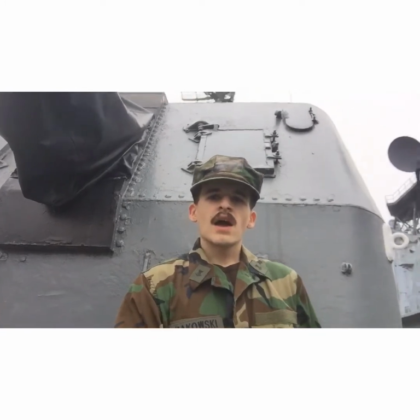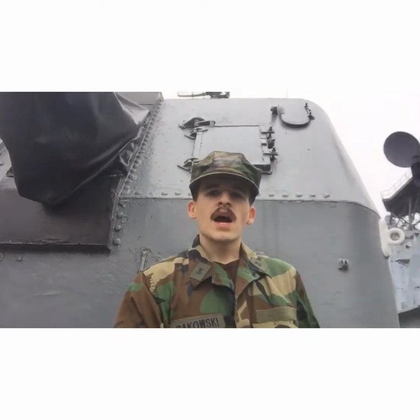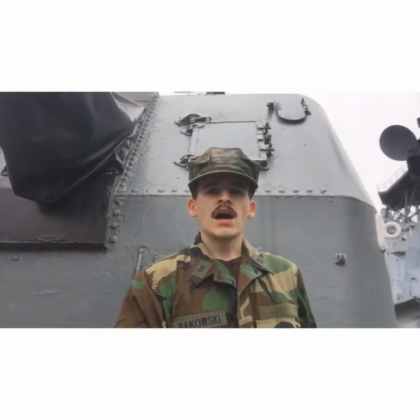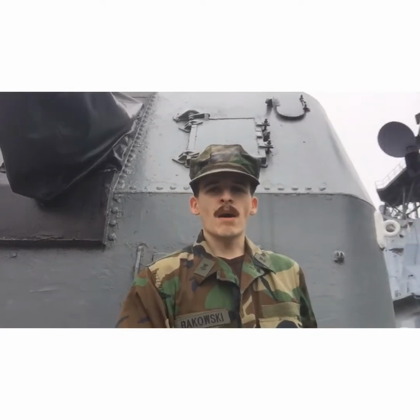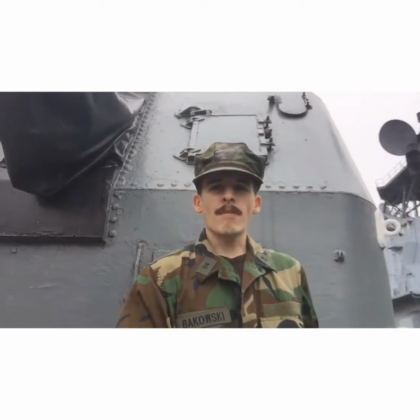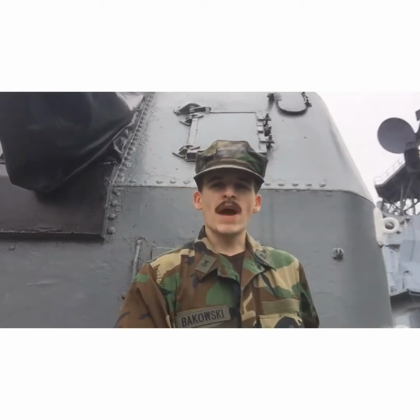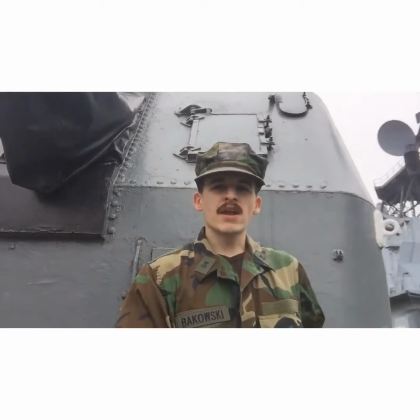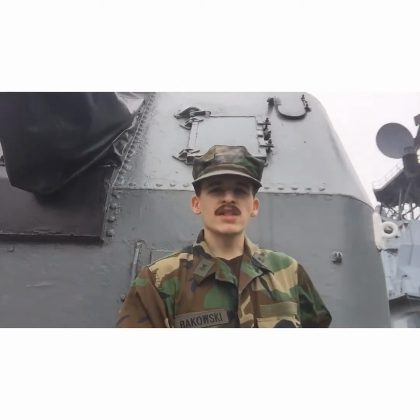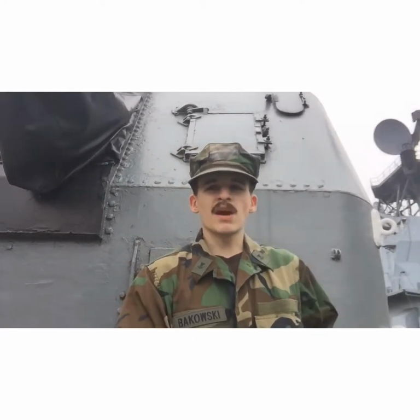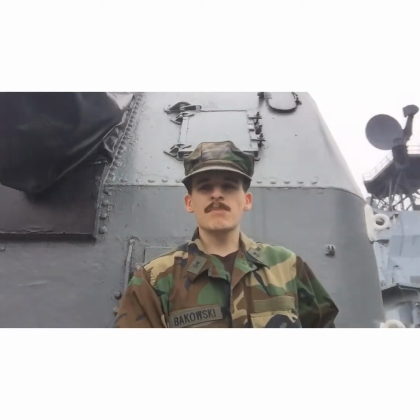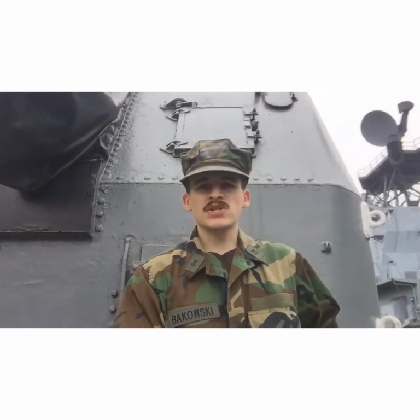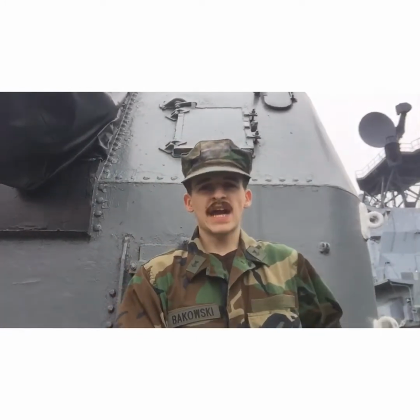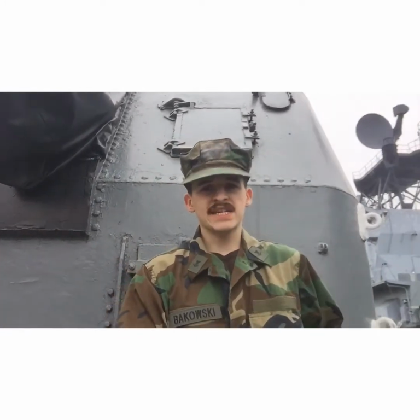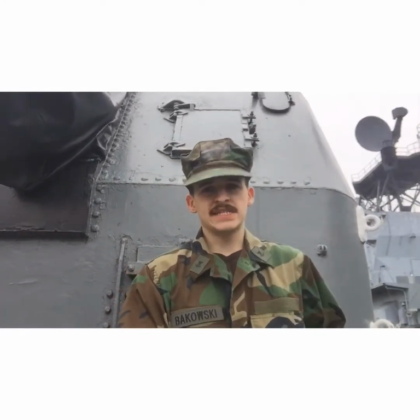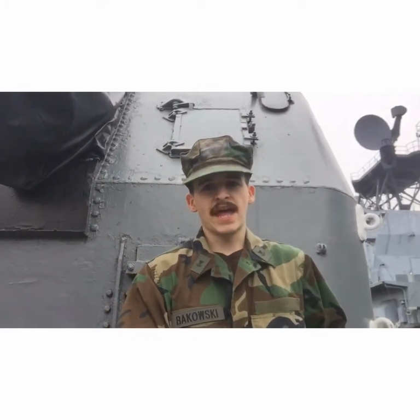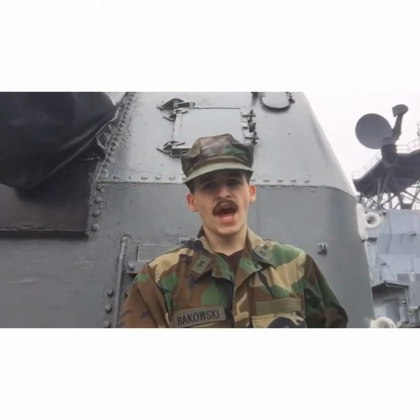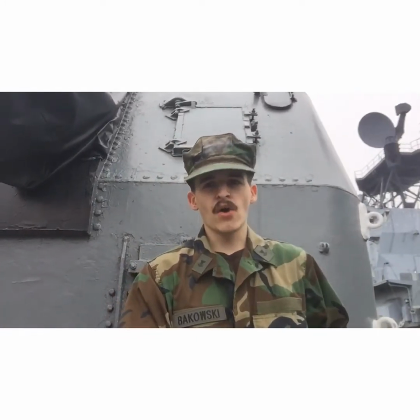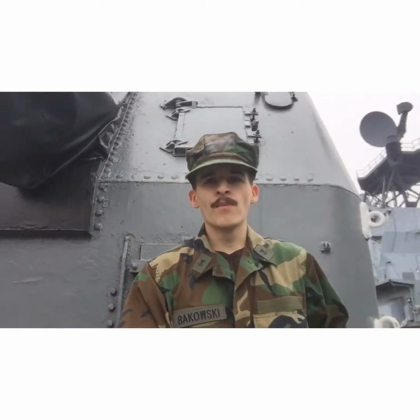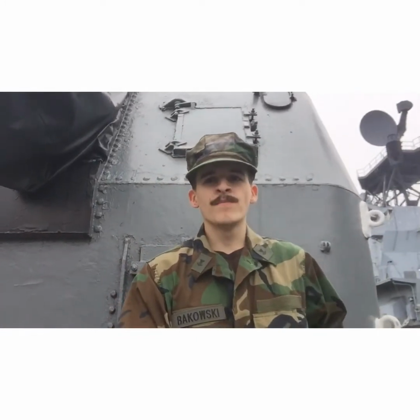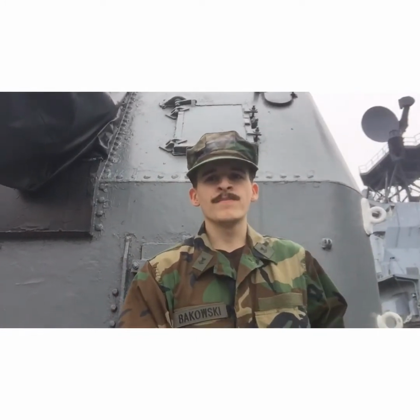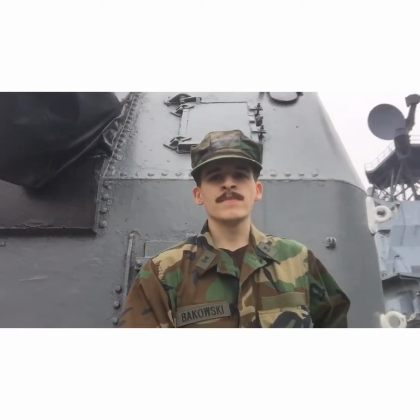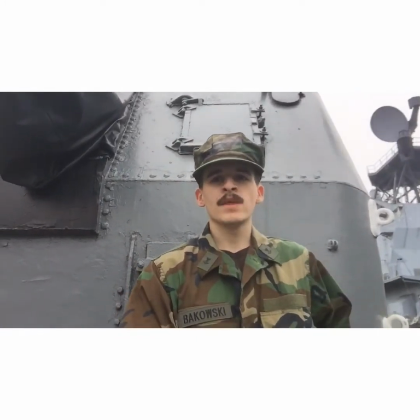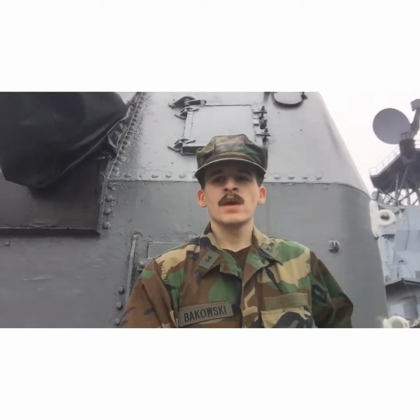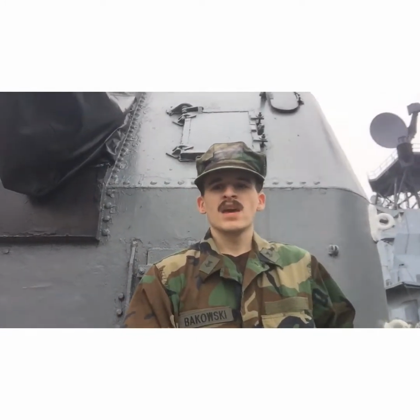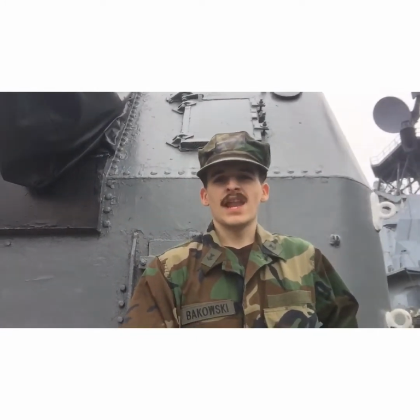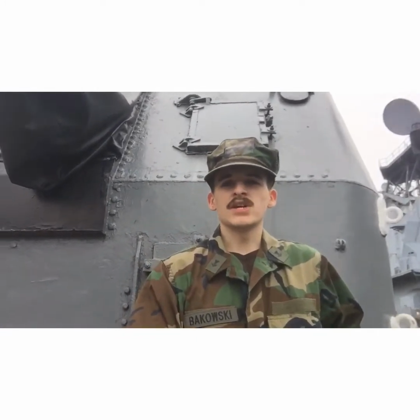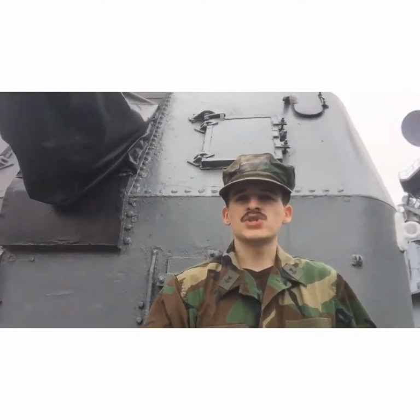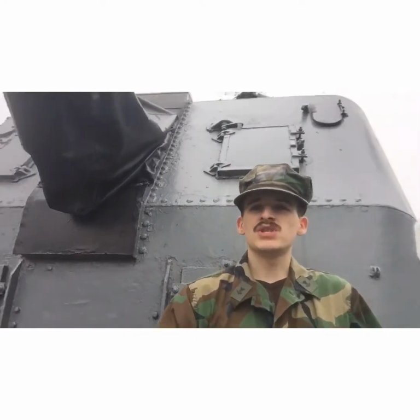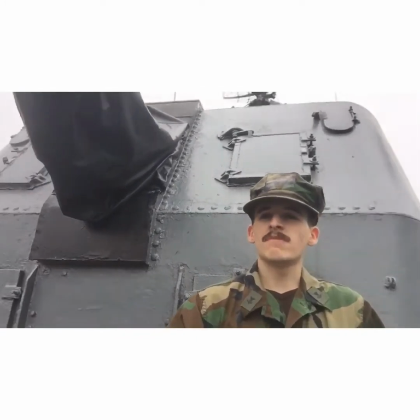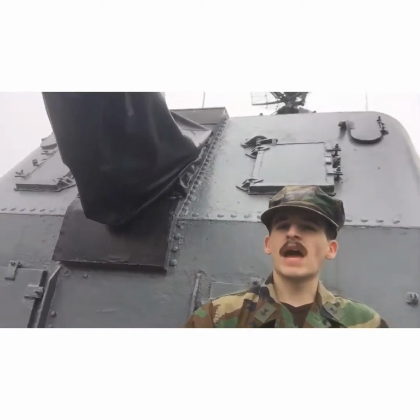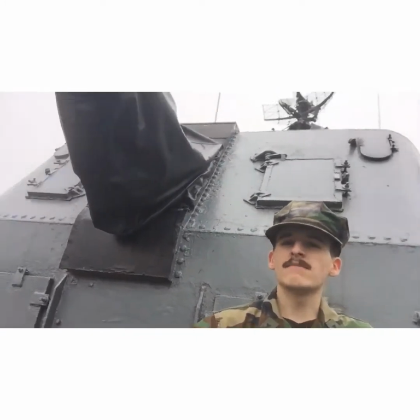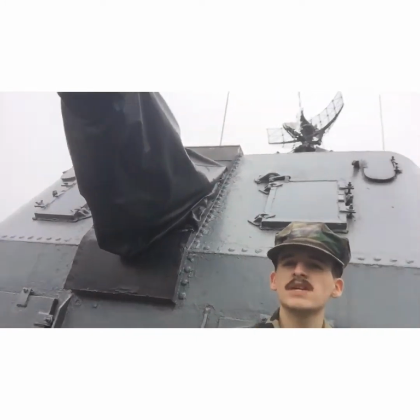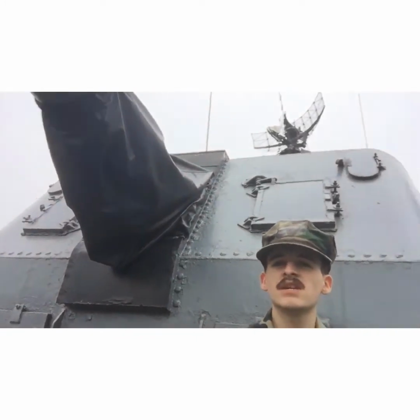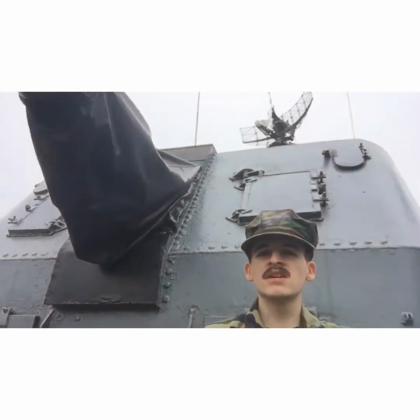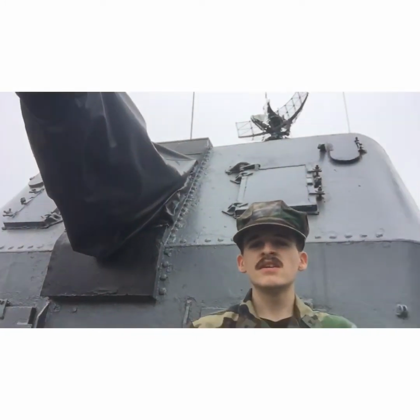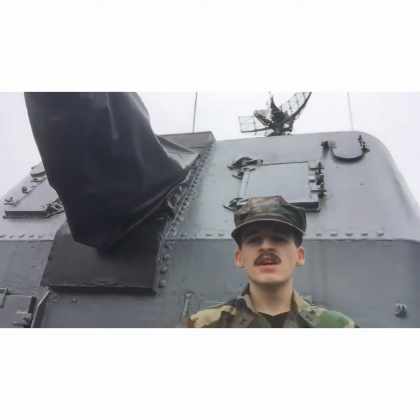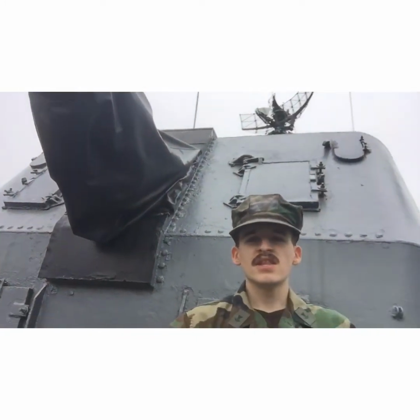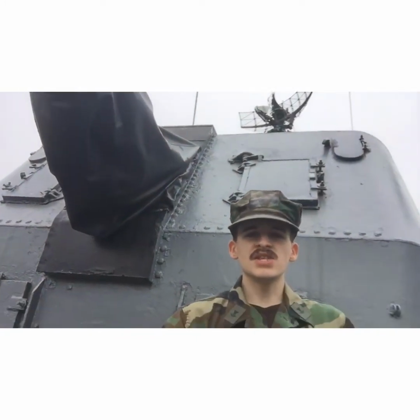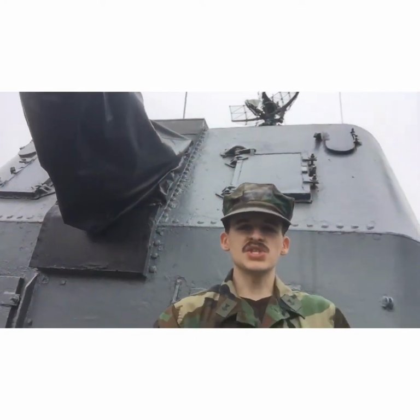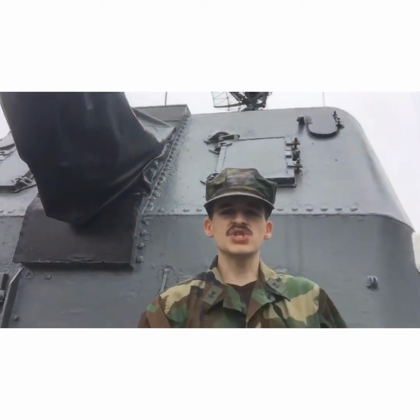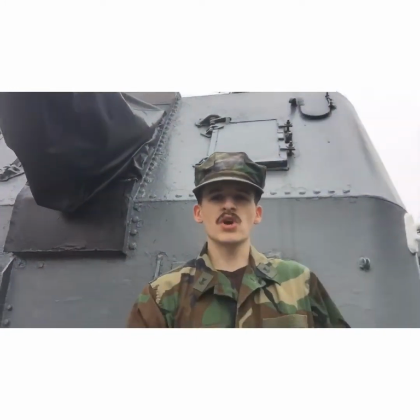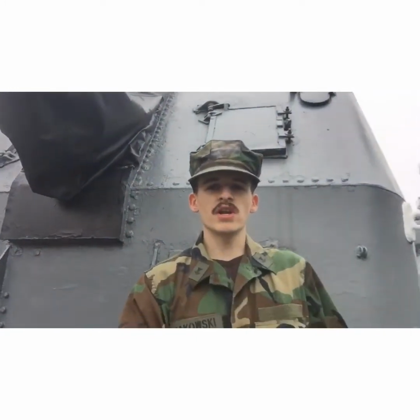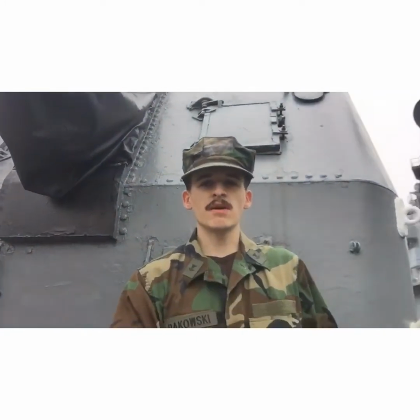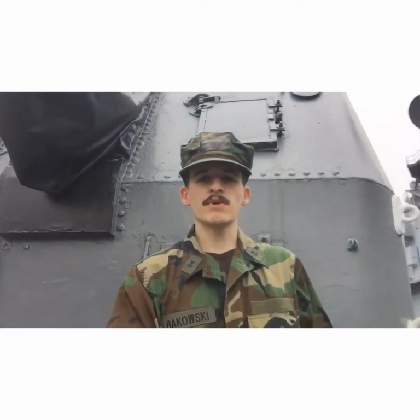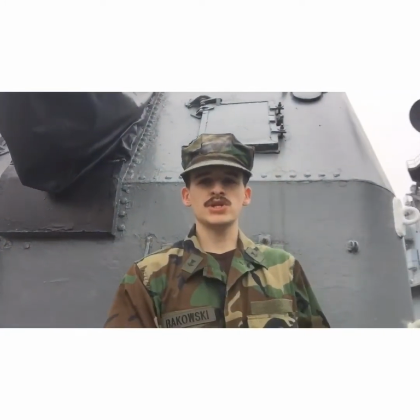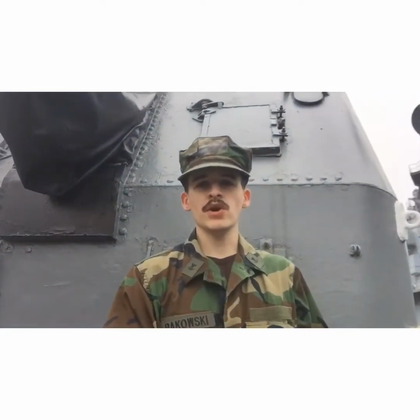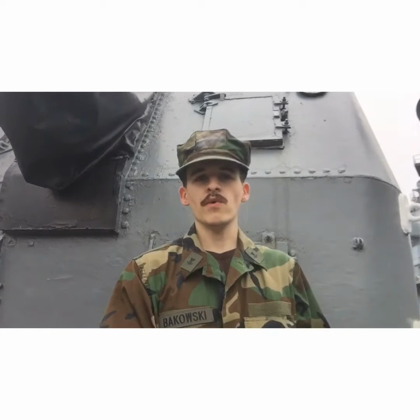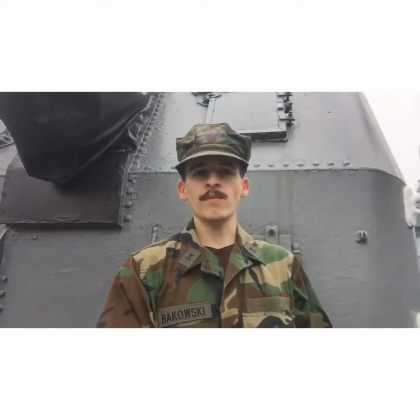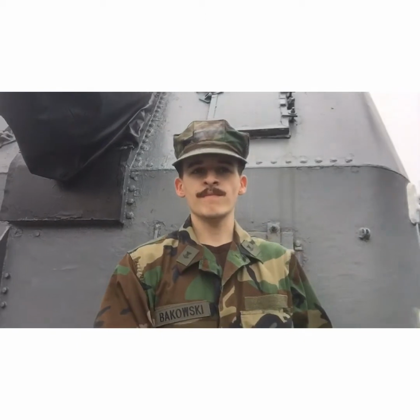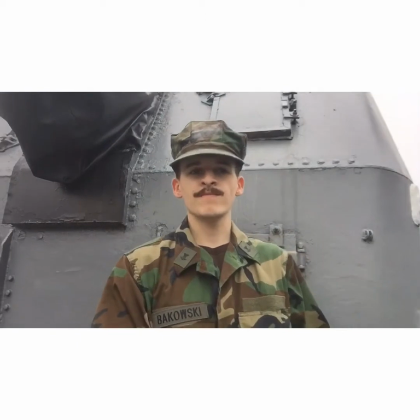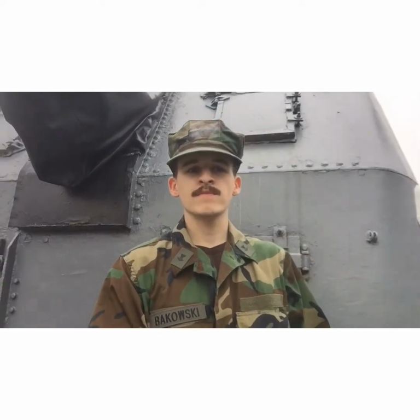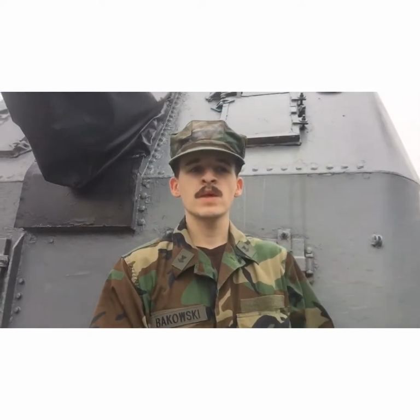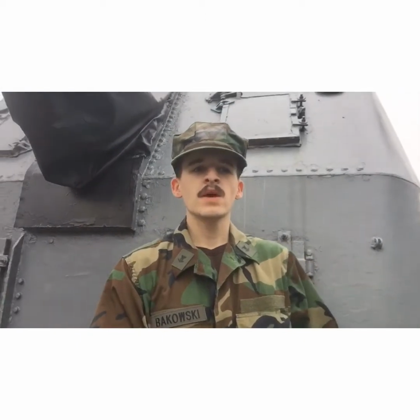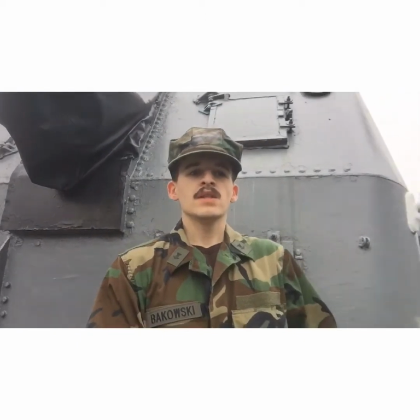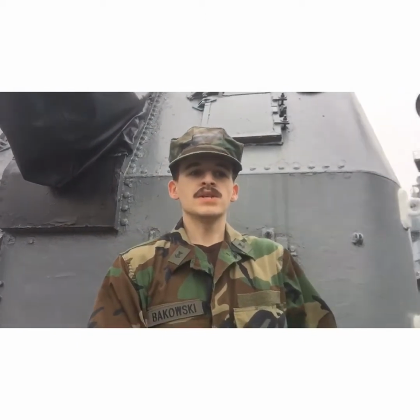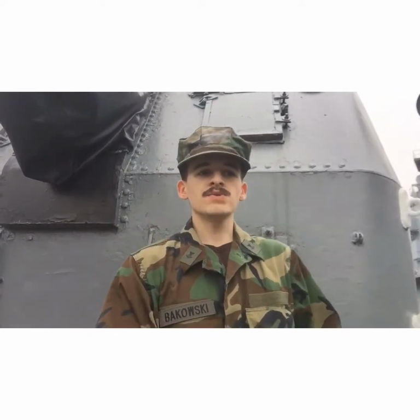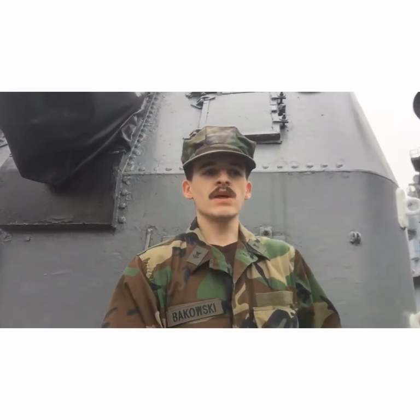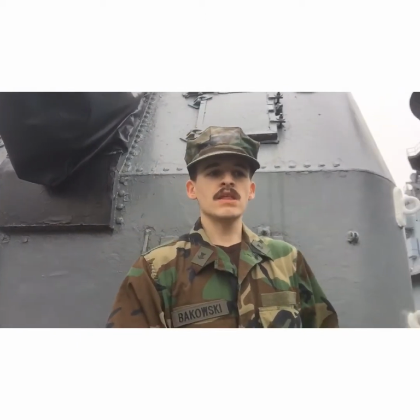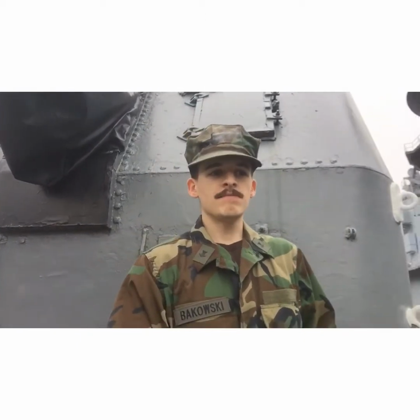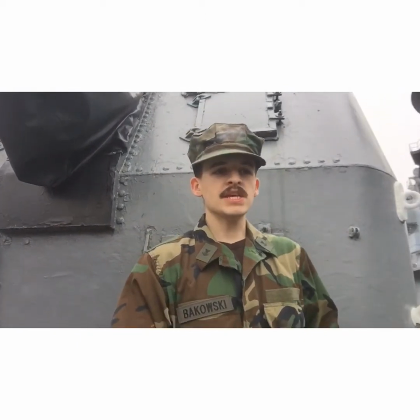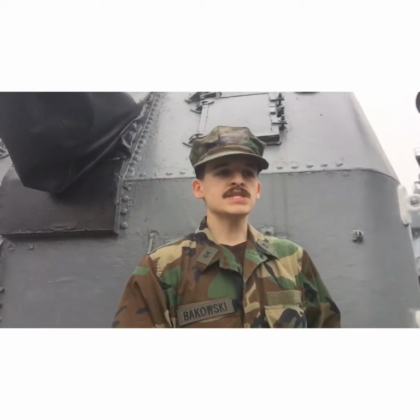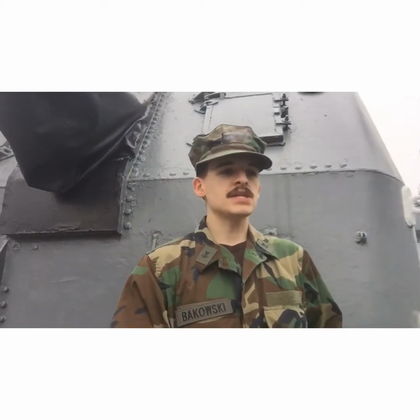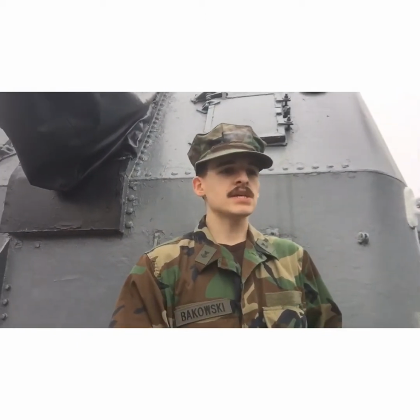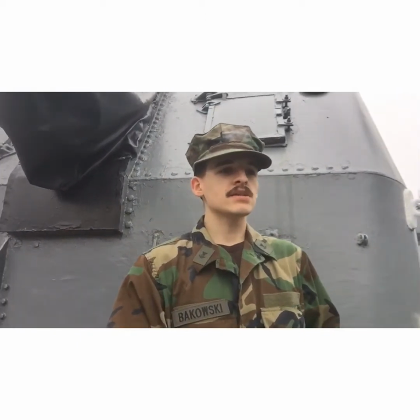Up on the upper decks now, and as you see behind me, this is turret number two — one of the biggest features on deck.